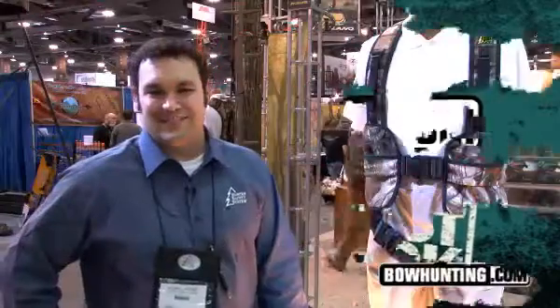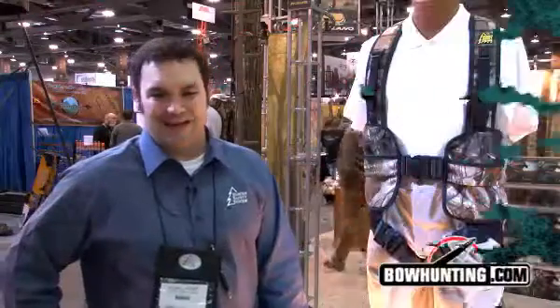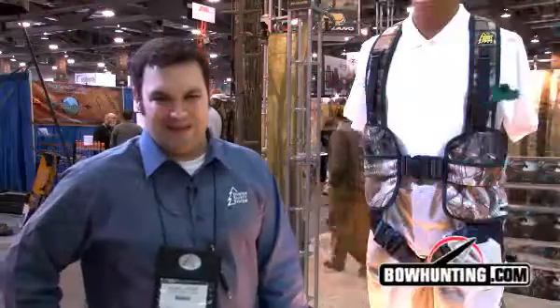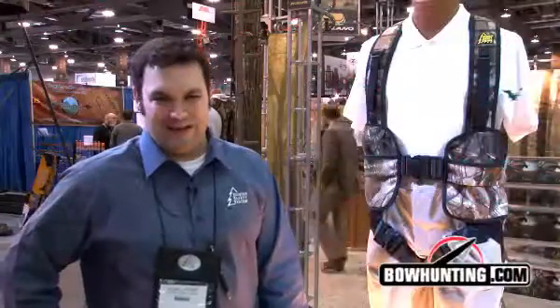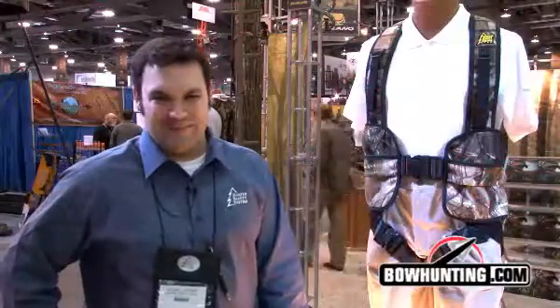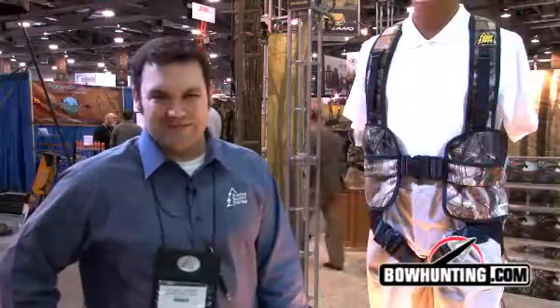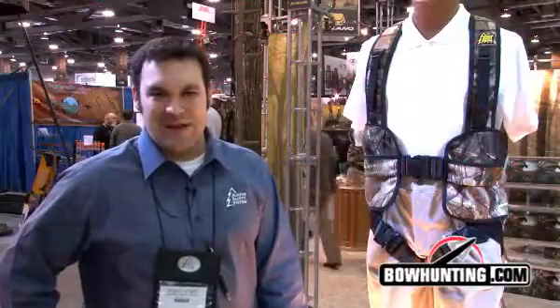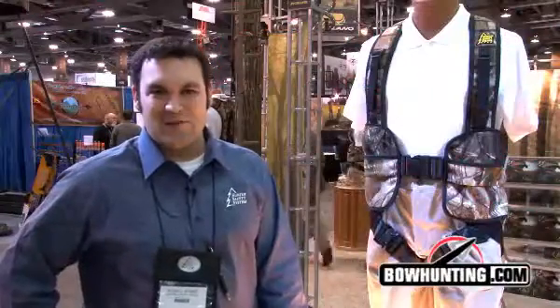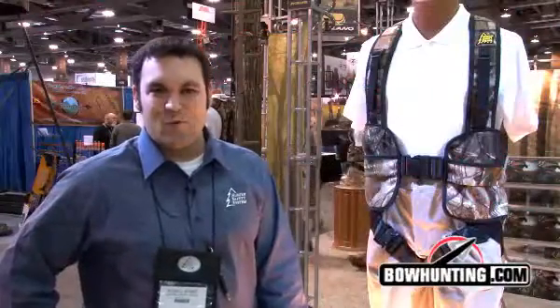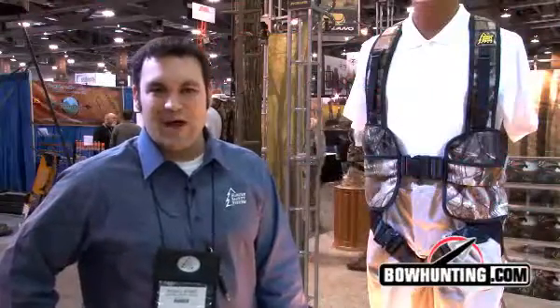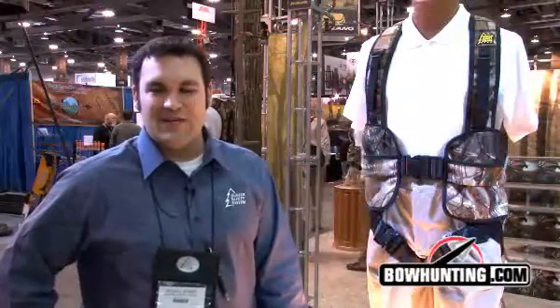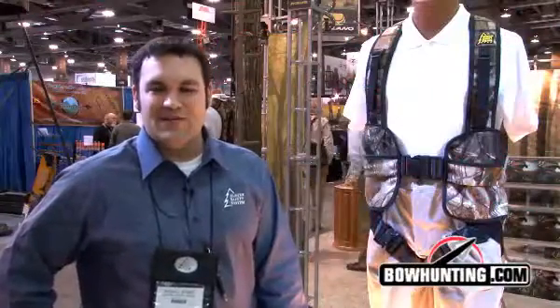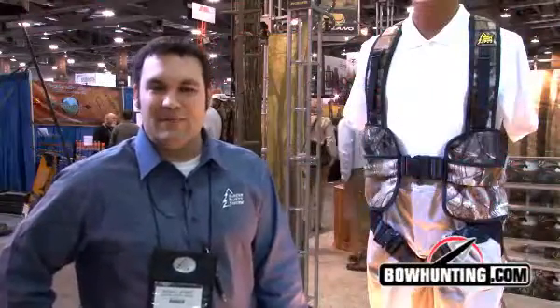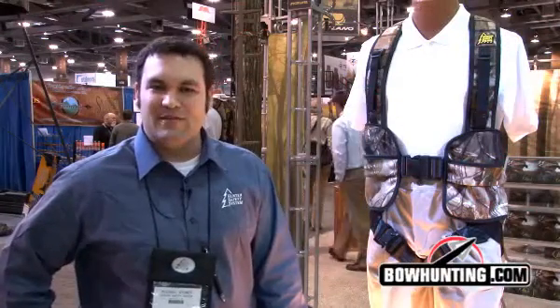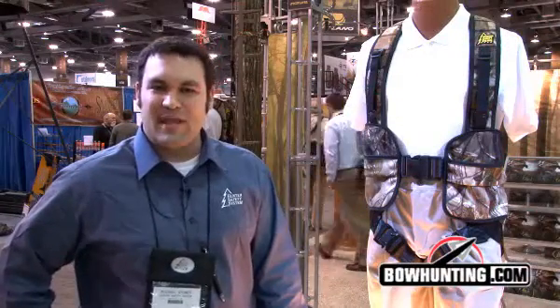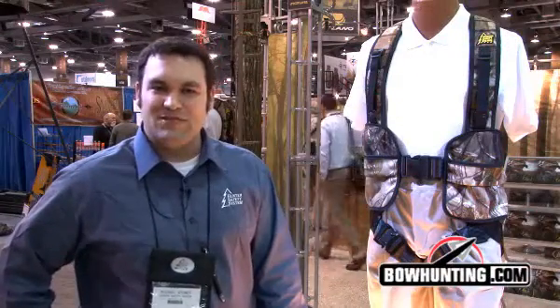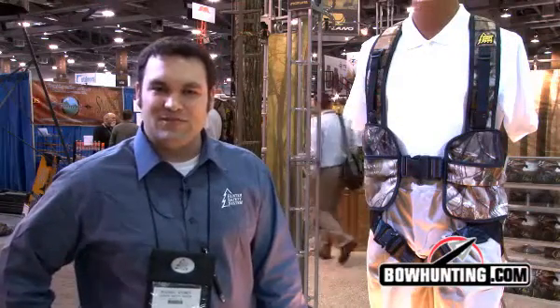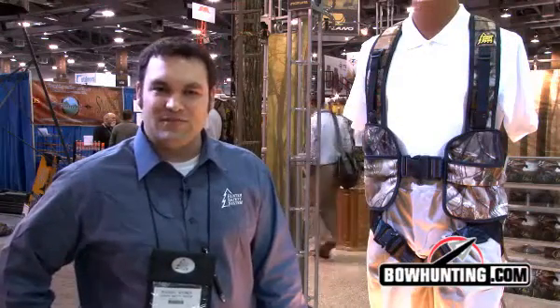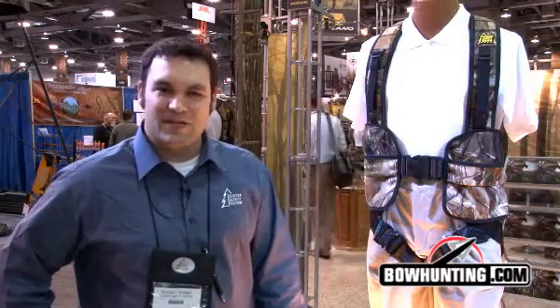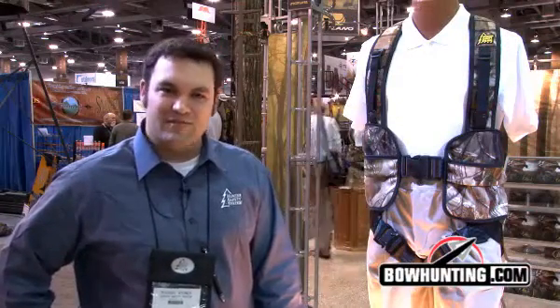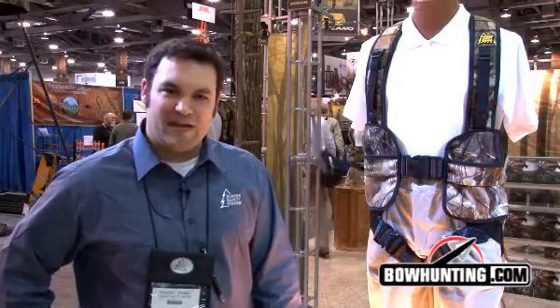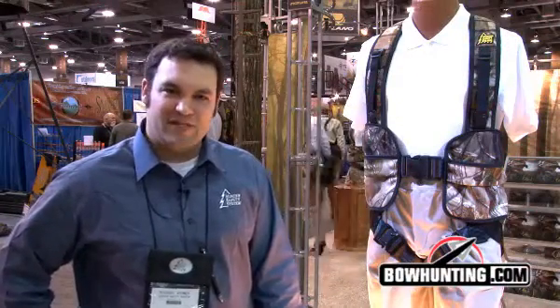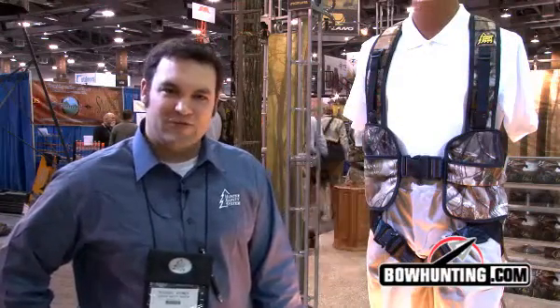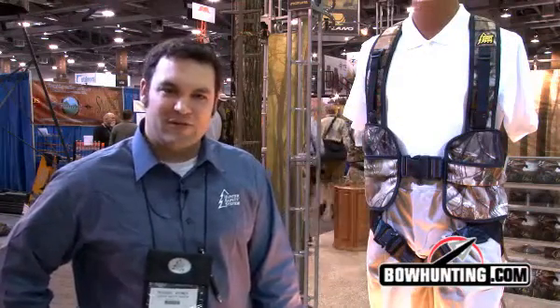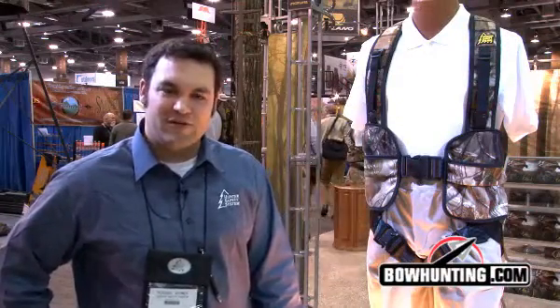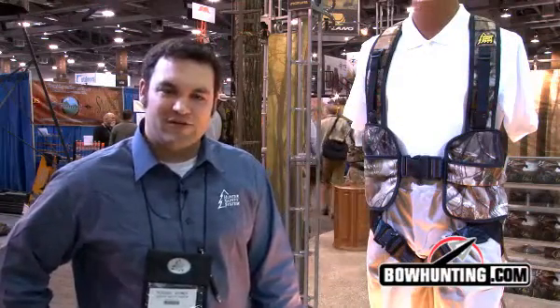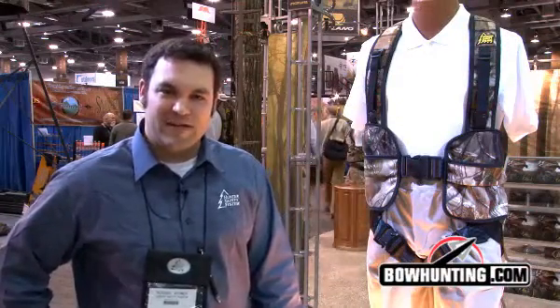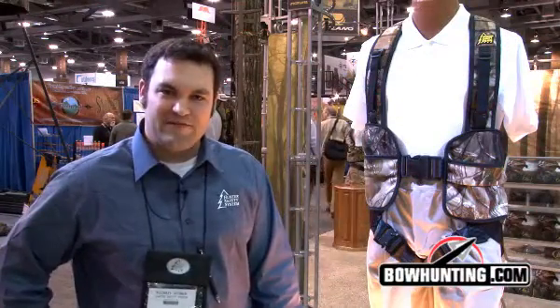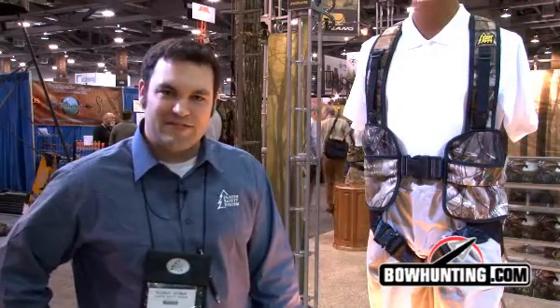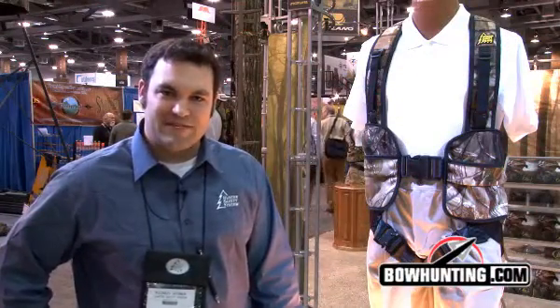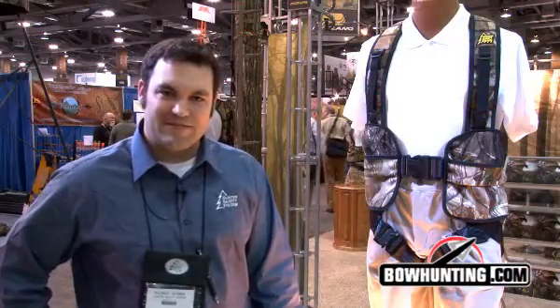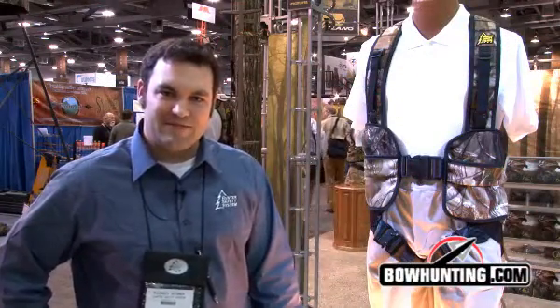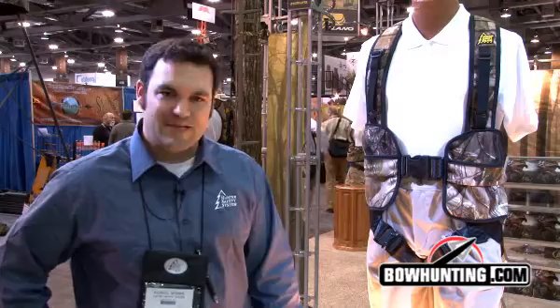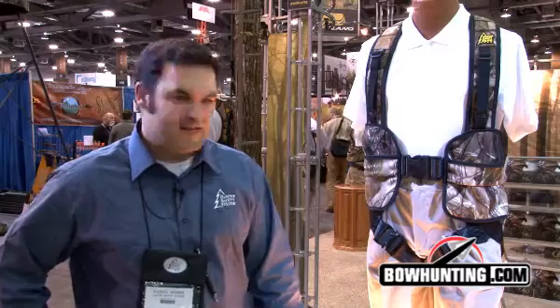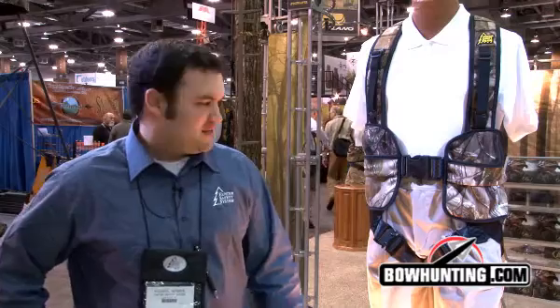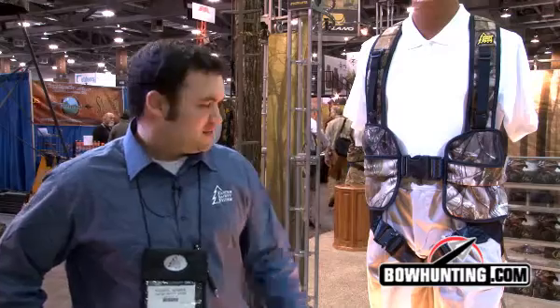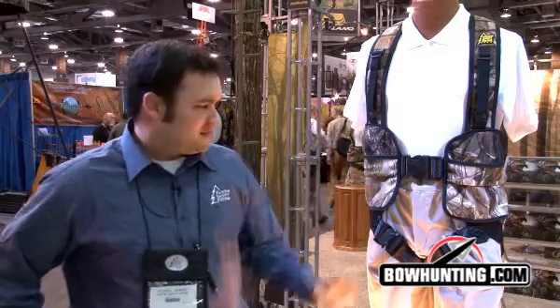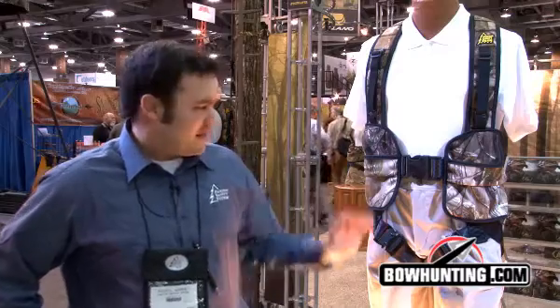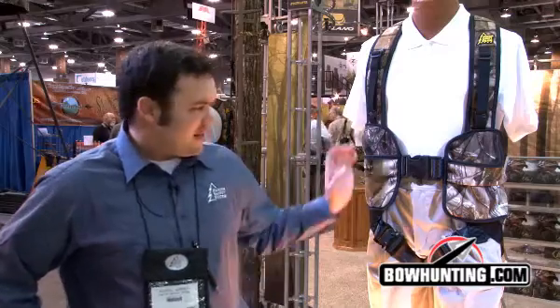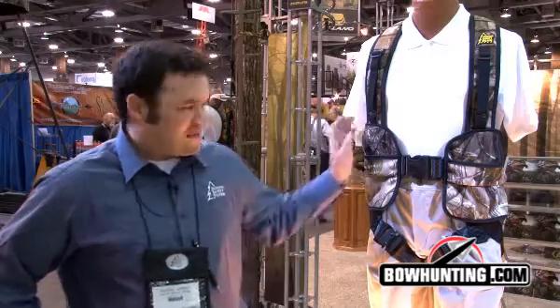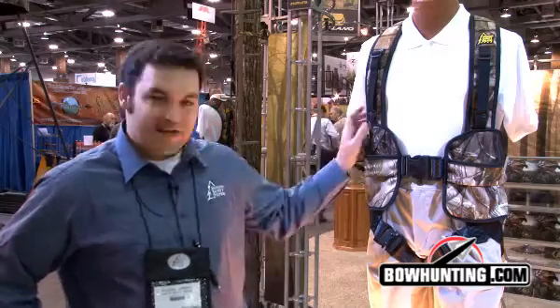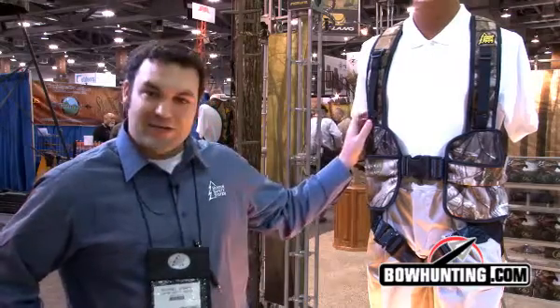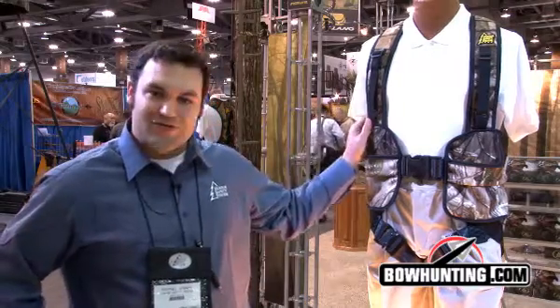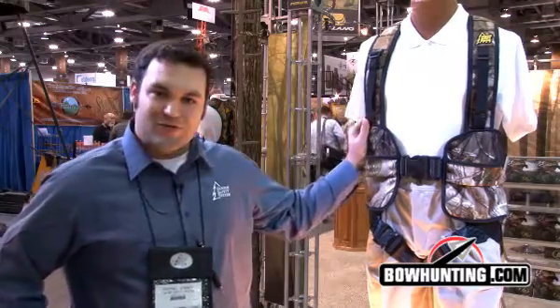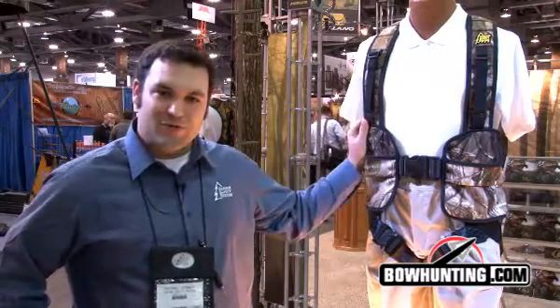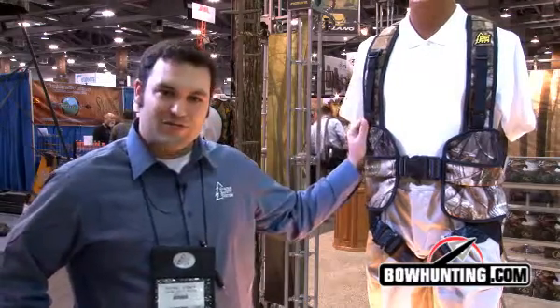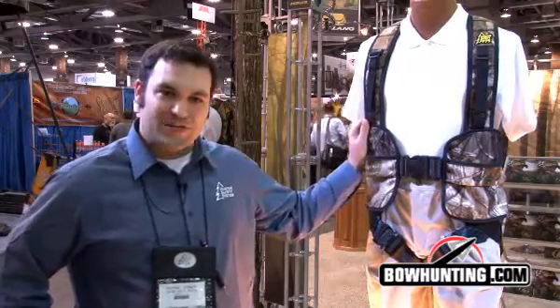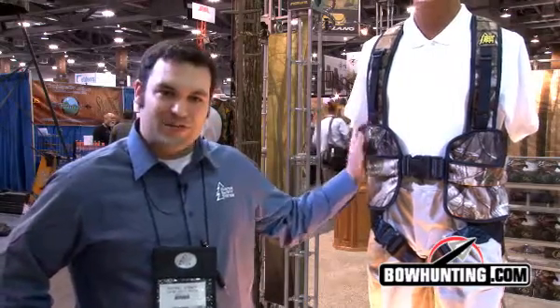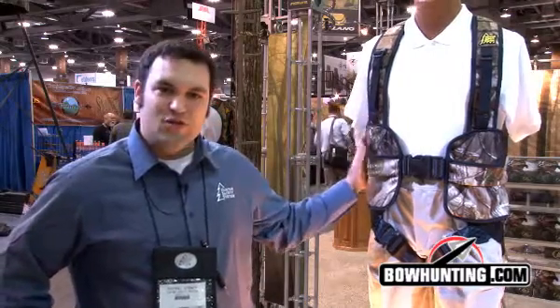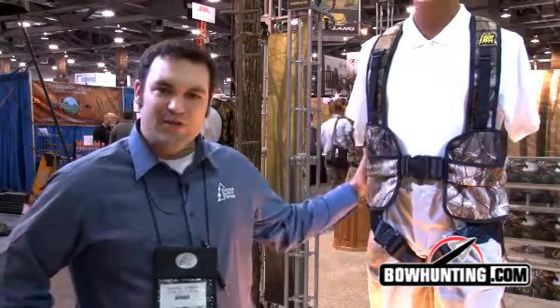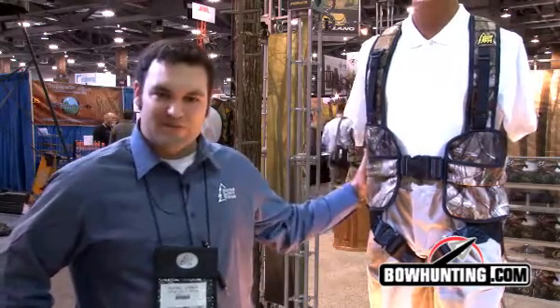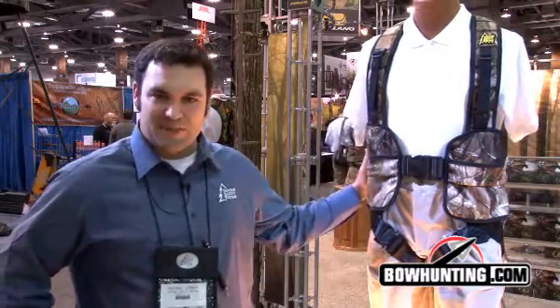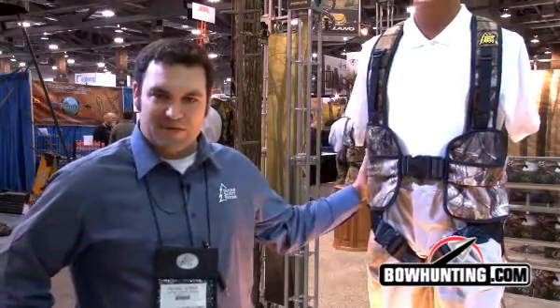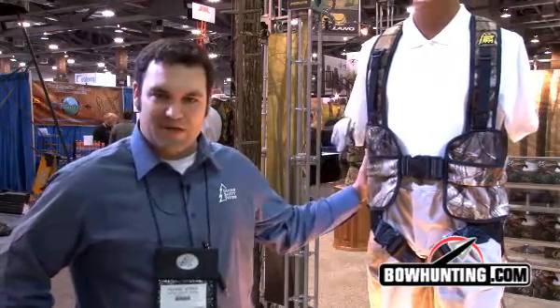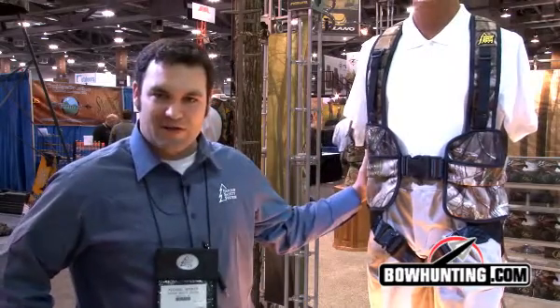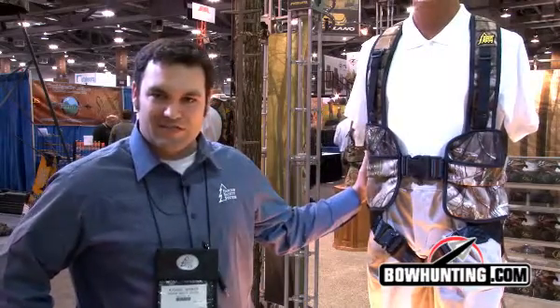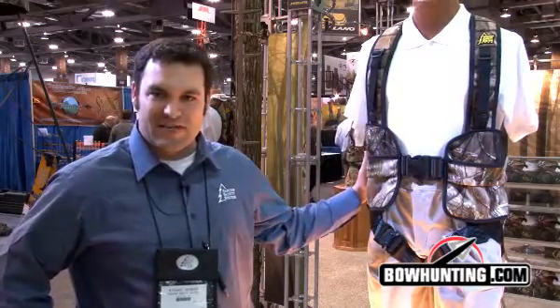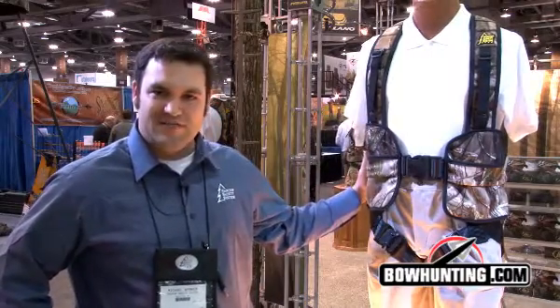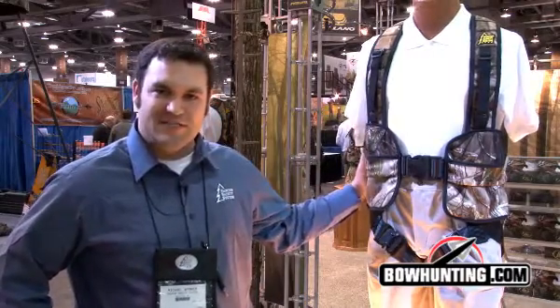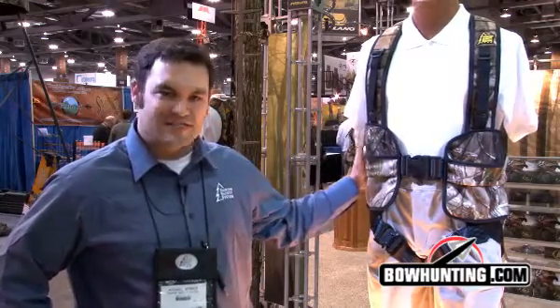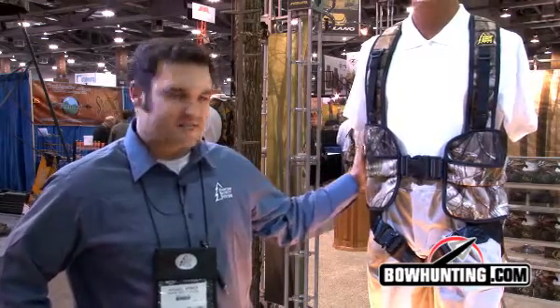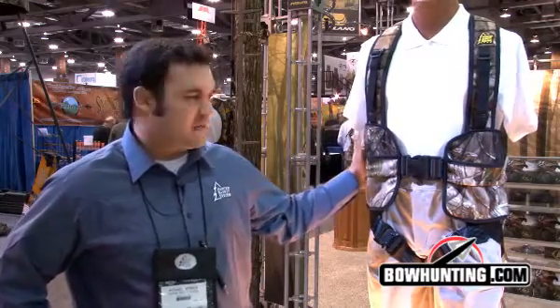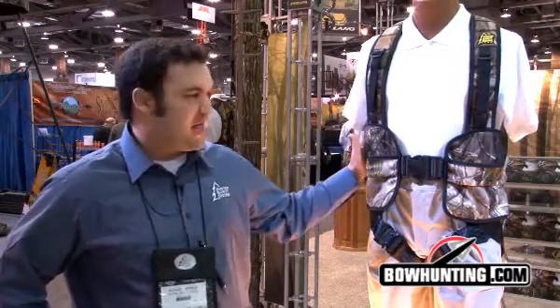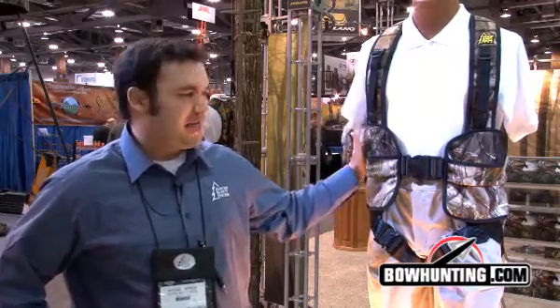Hi, my name is Michael Widener. I'm the National Sales Manager with Hunter Safety System. Today, I'm here to introduce the newest member of the Hunter Safety System line.